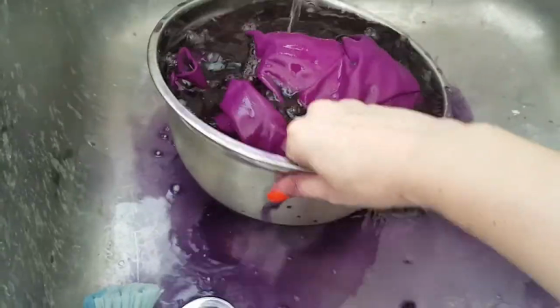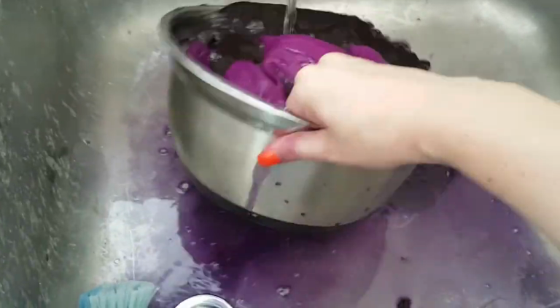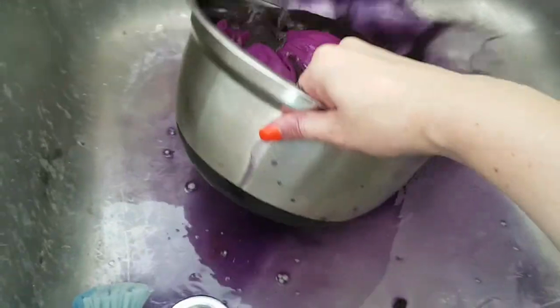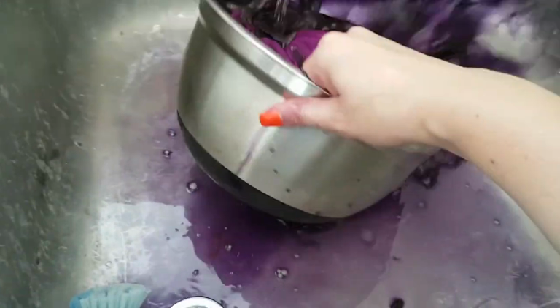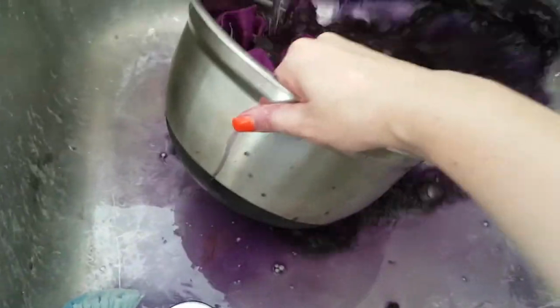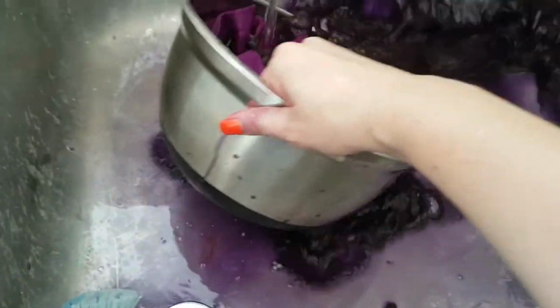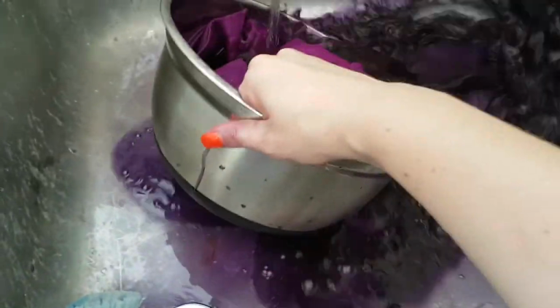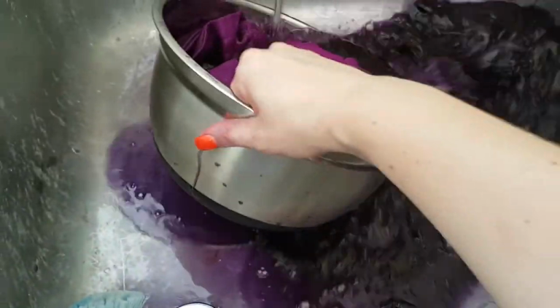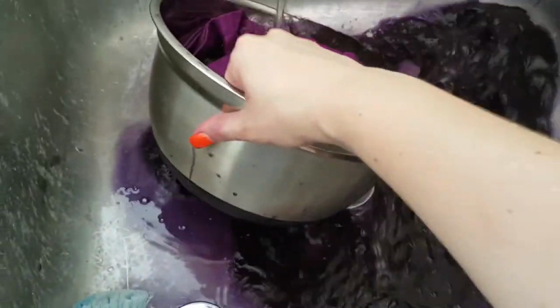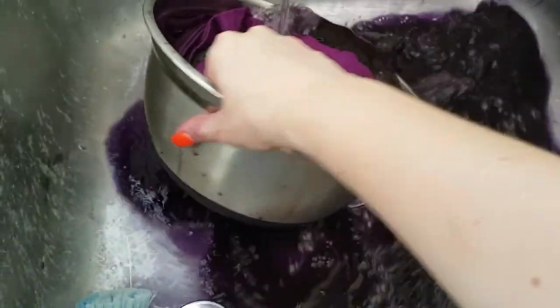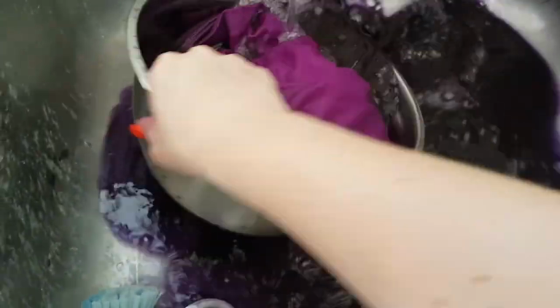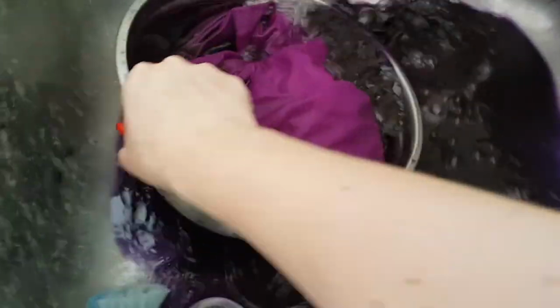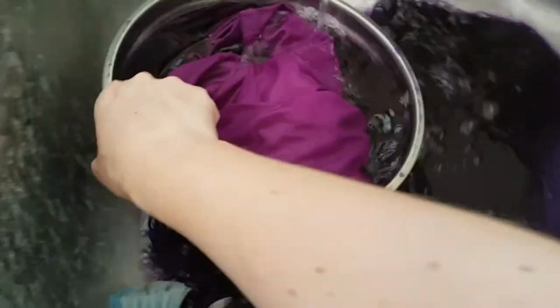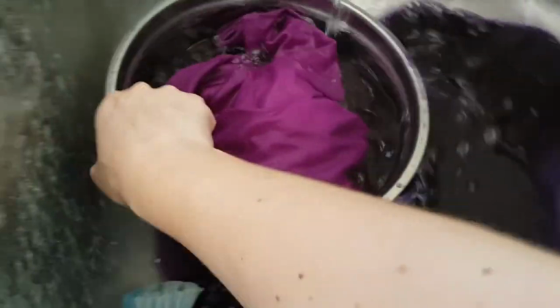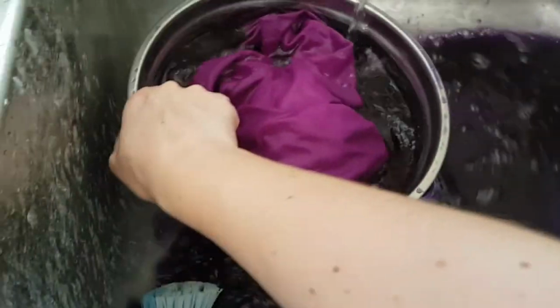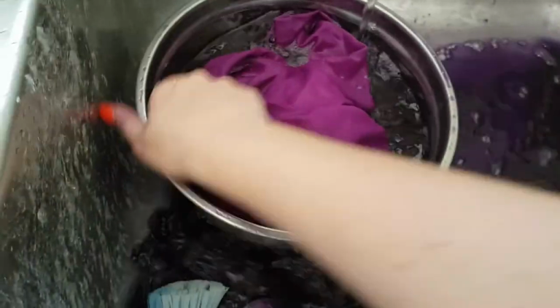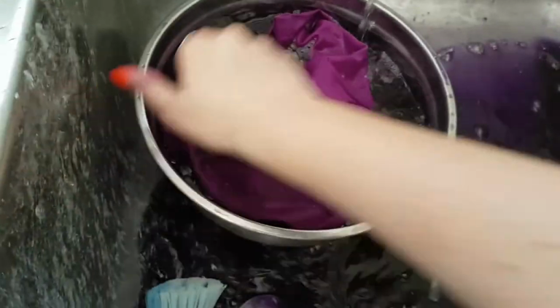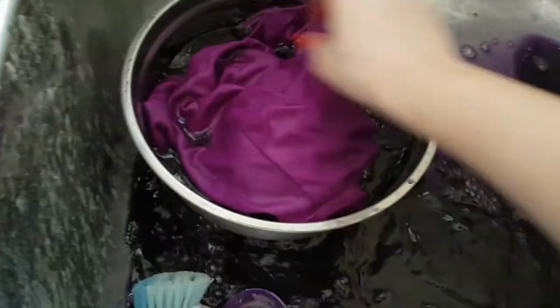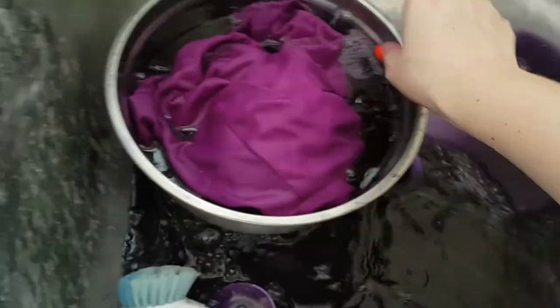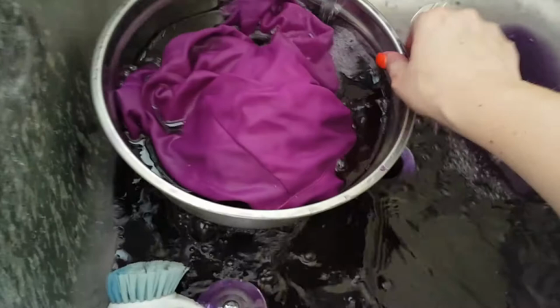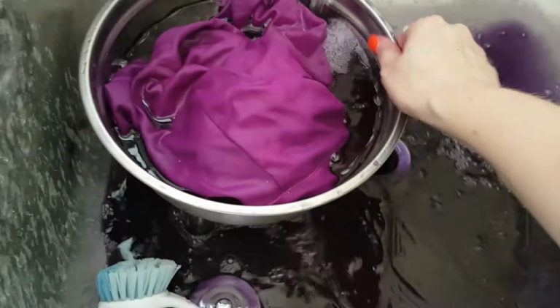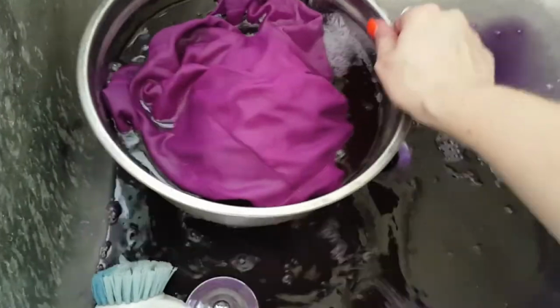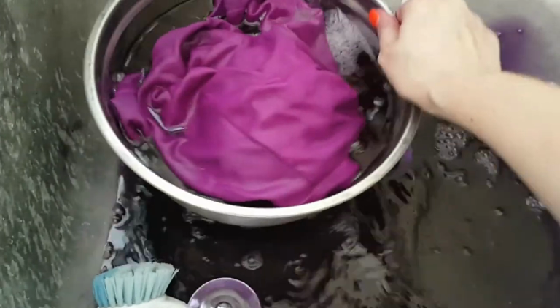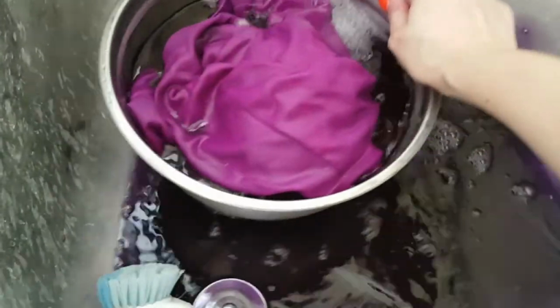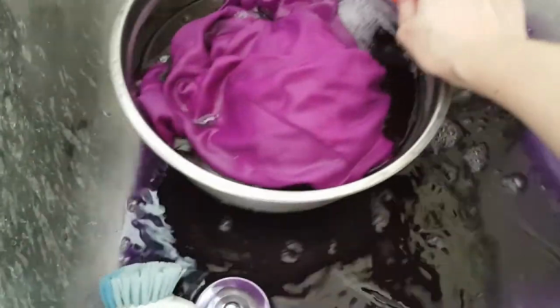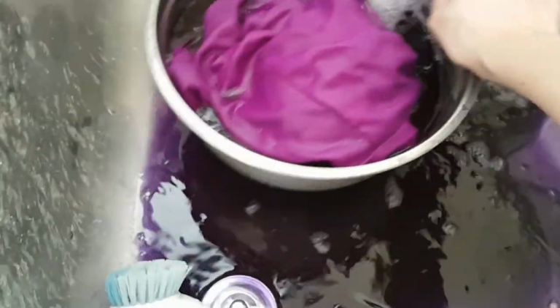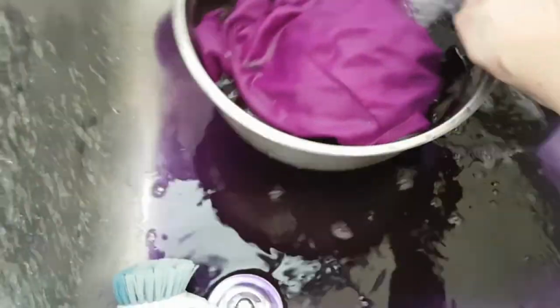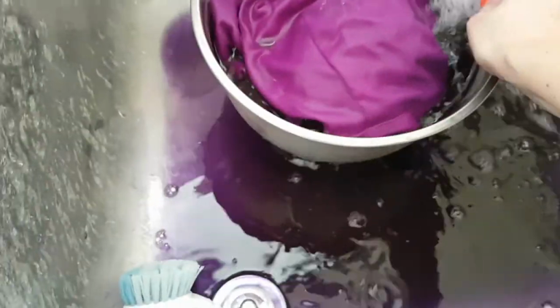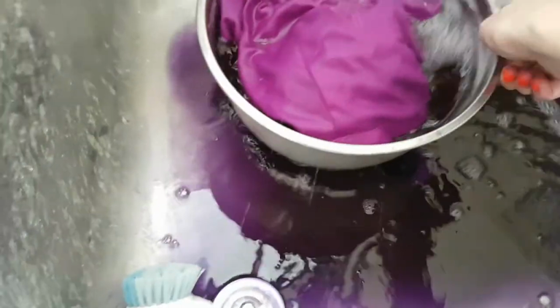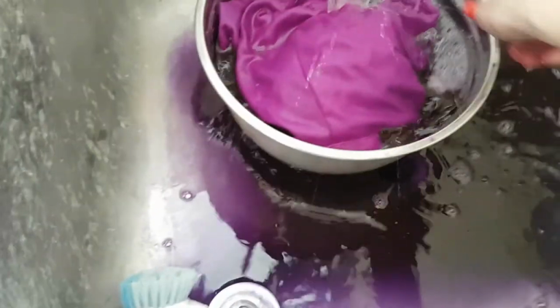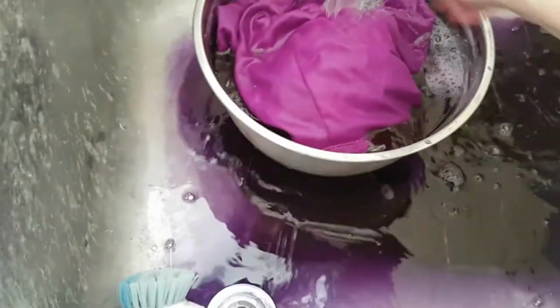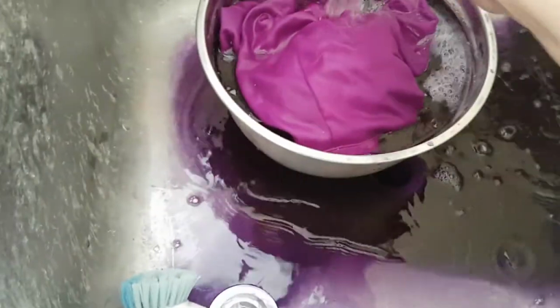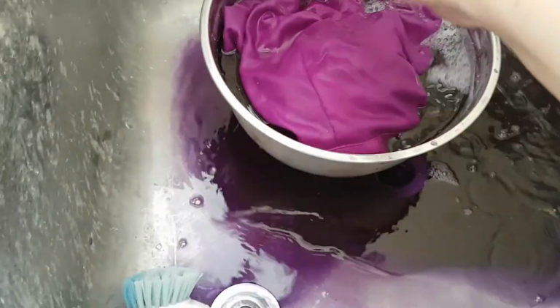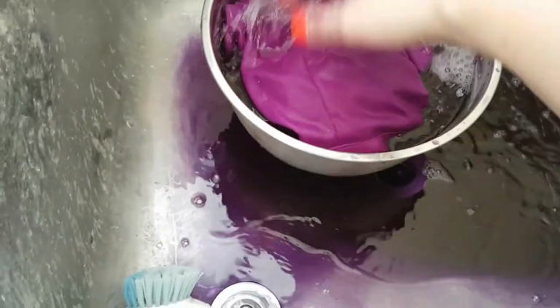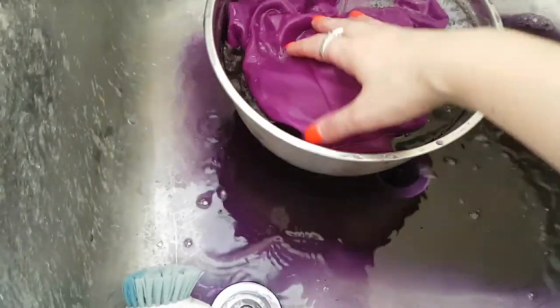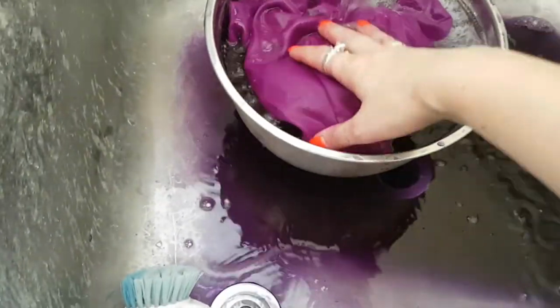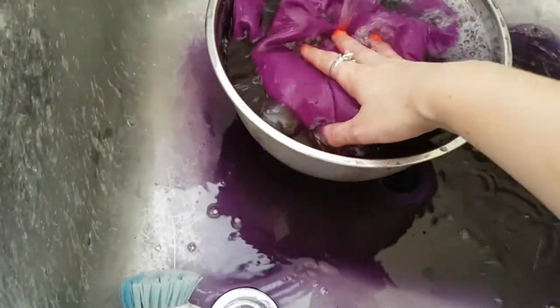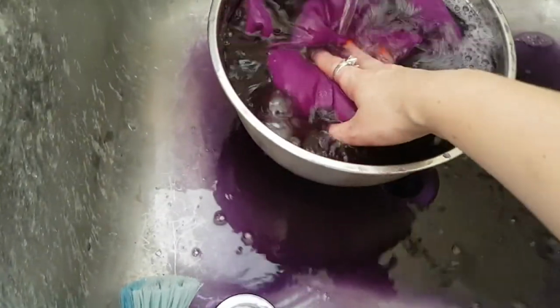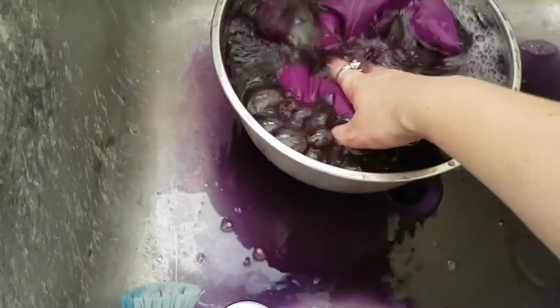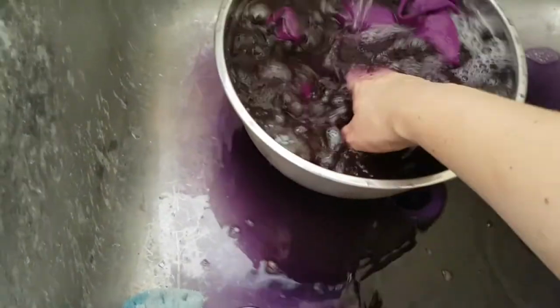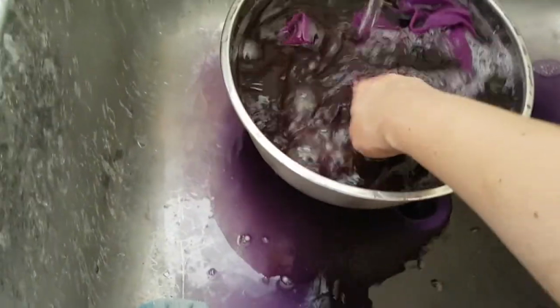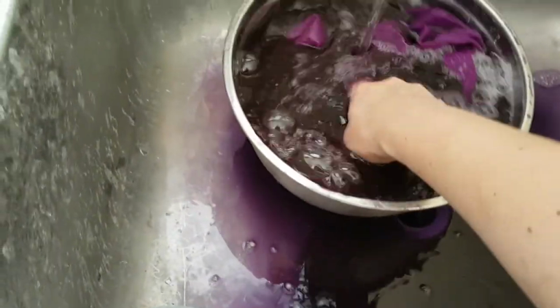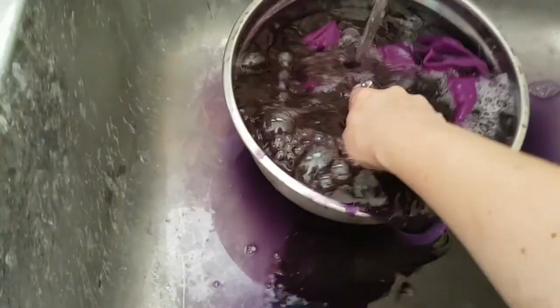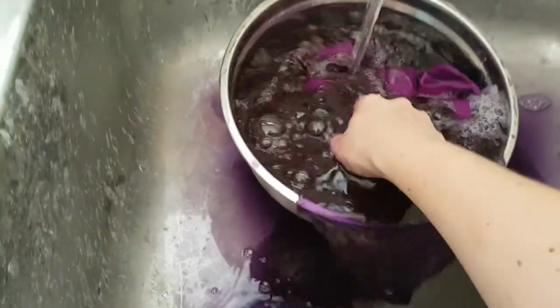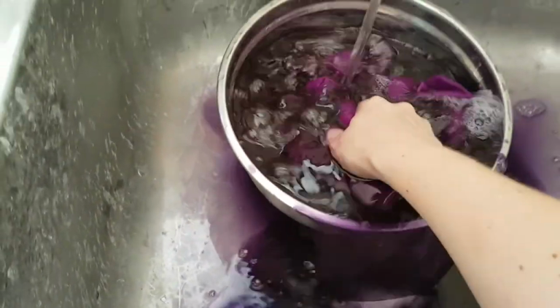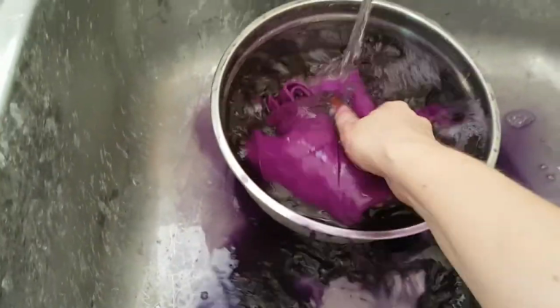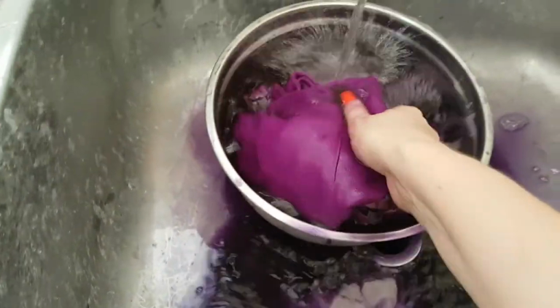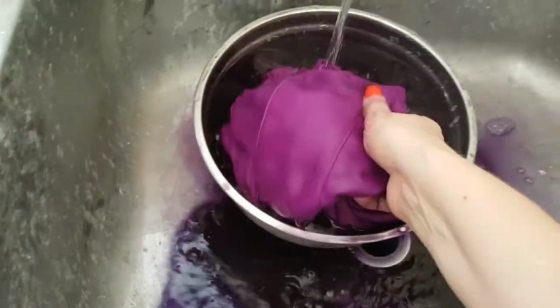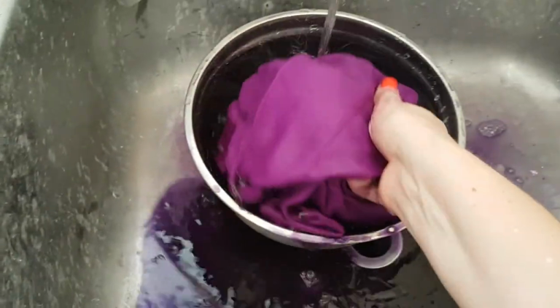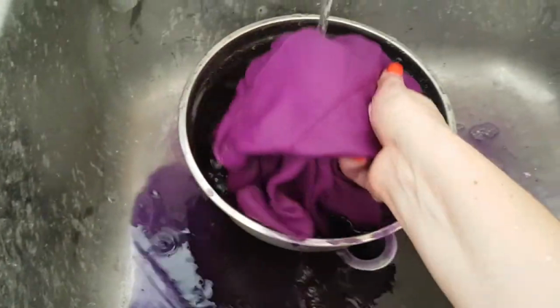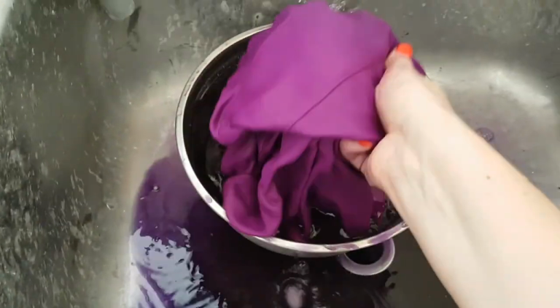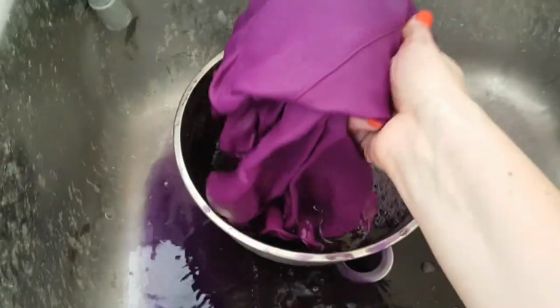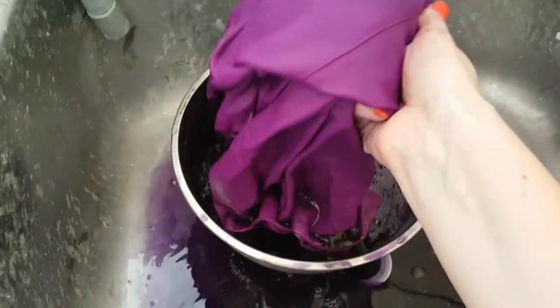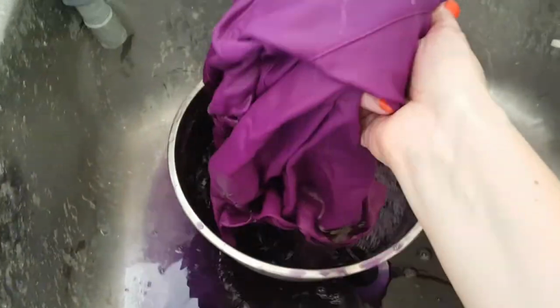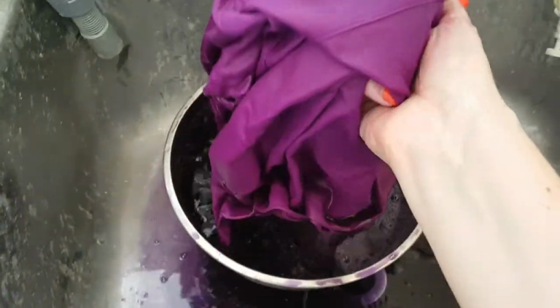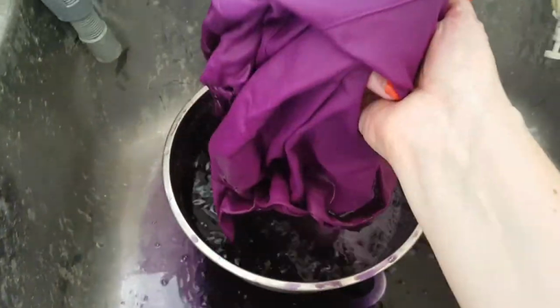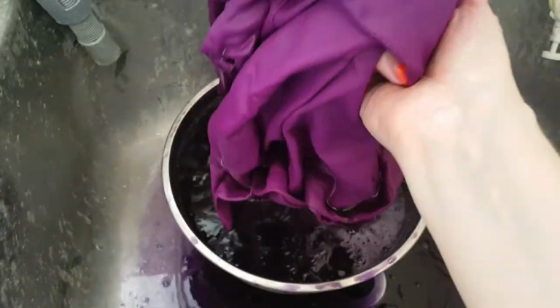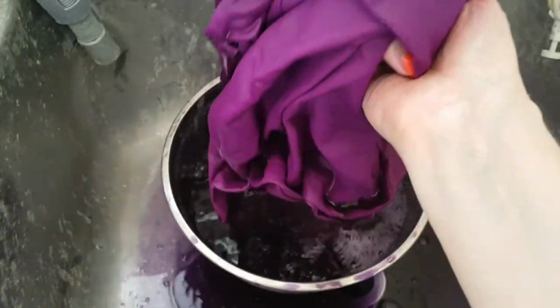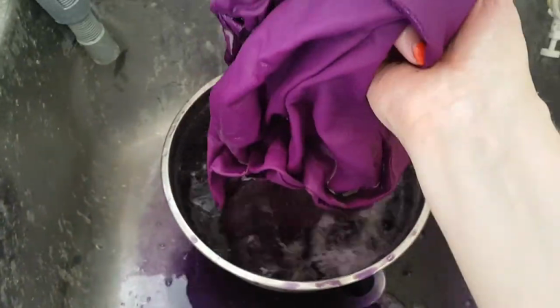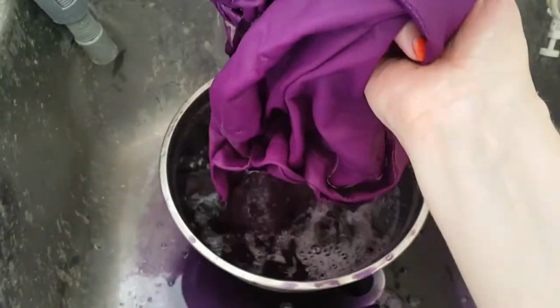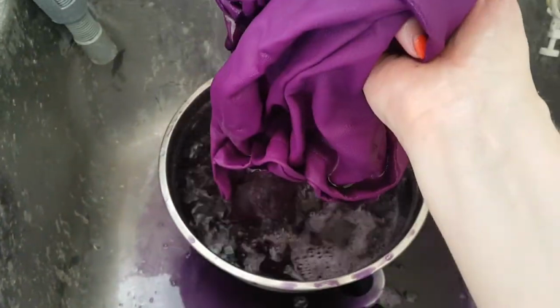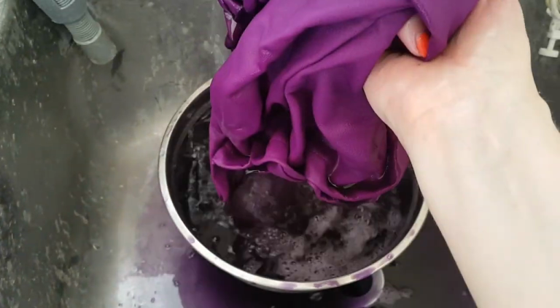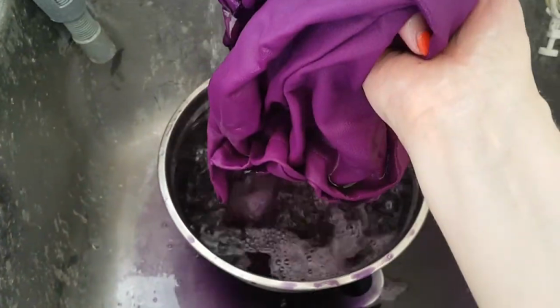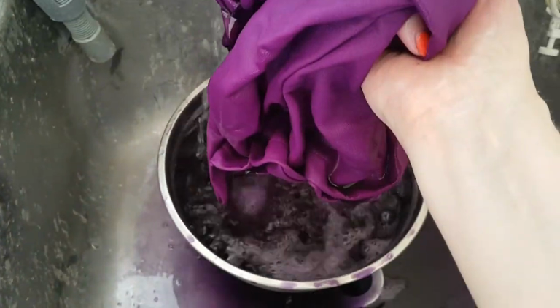It's definitely not violet like it says on the packet, and I'm worried I took it out too soon.